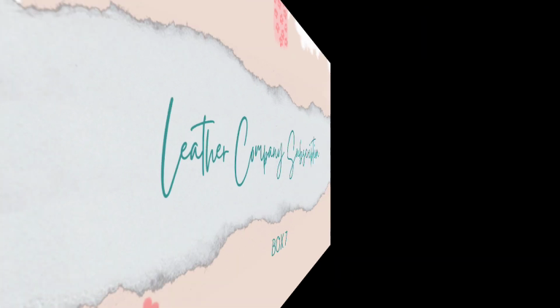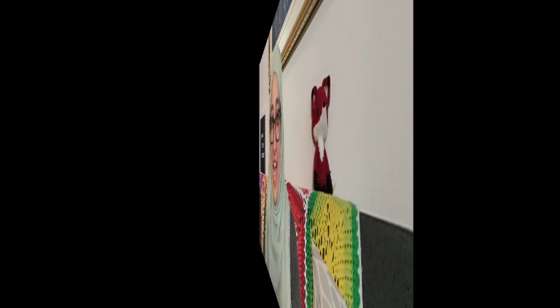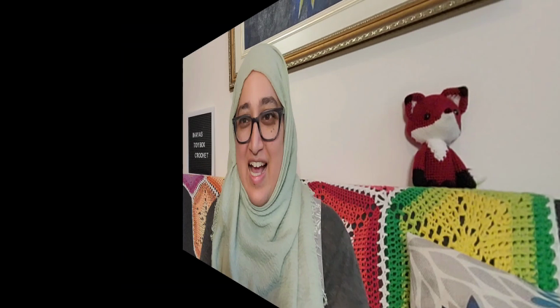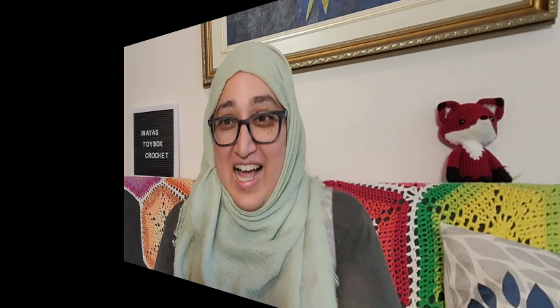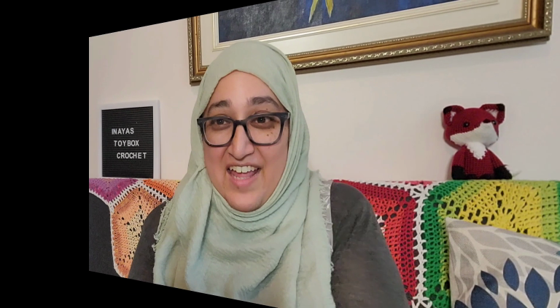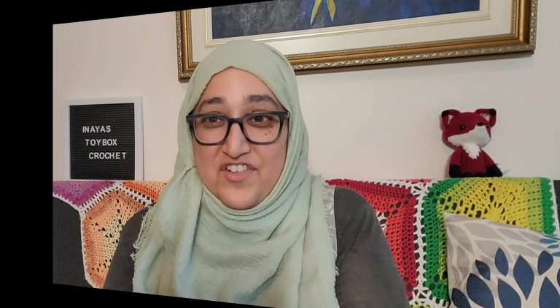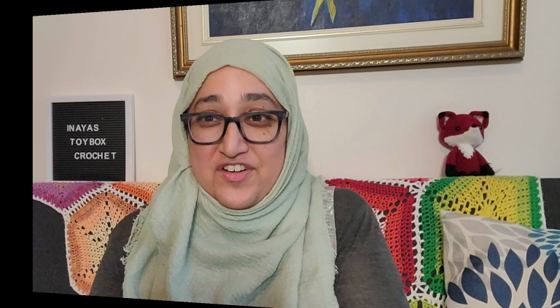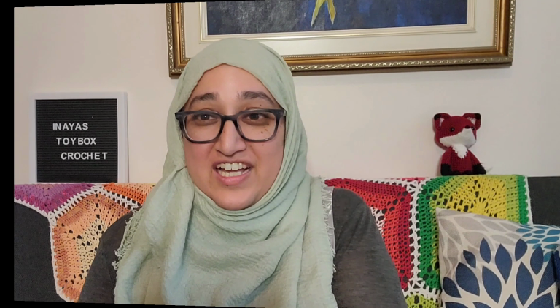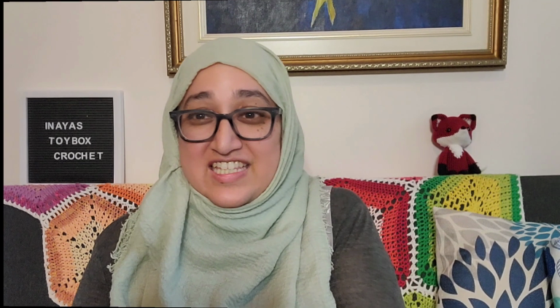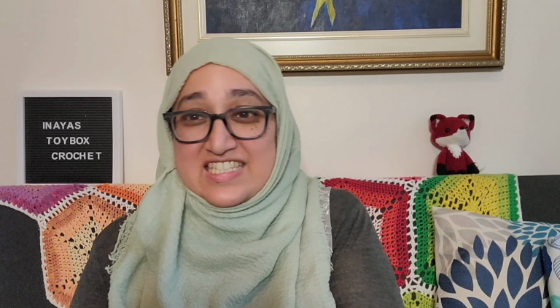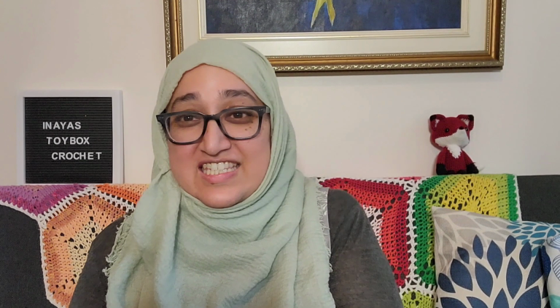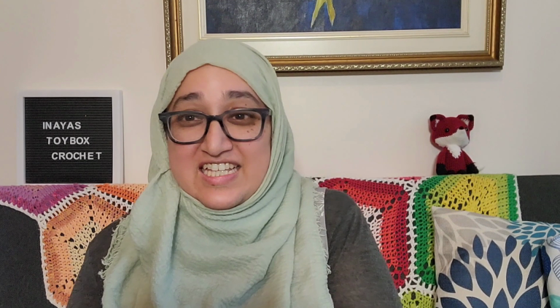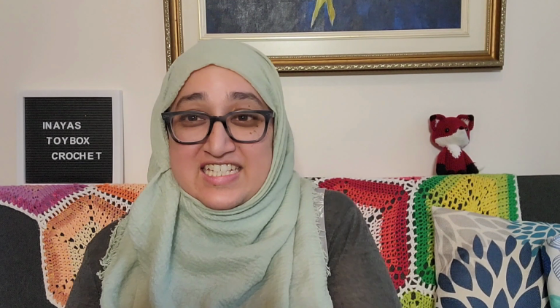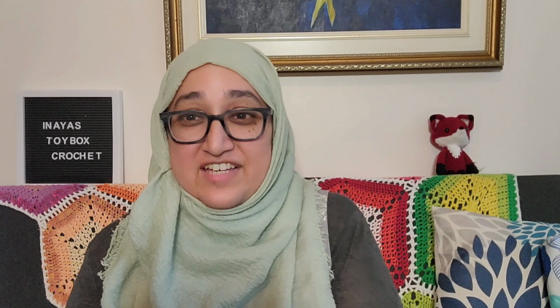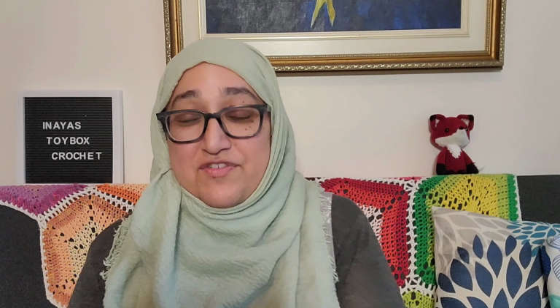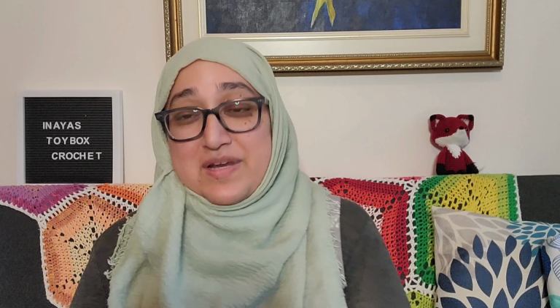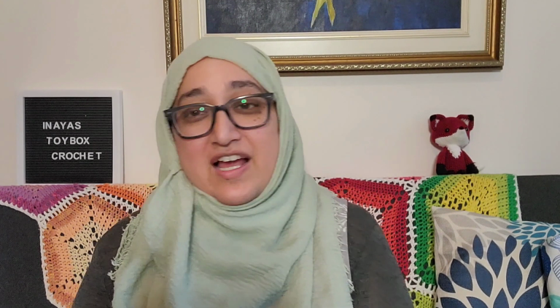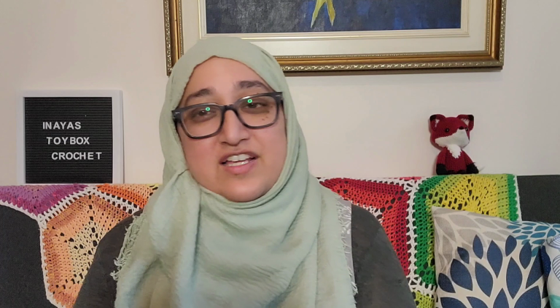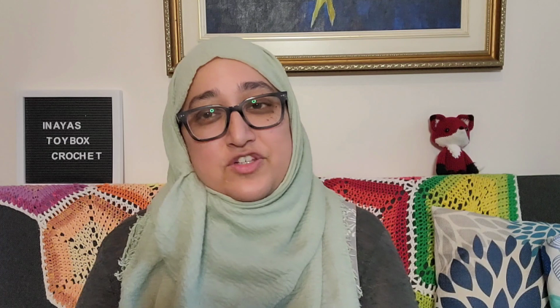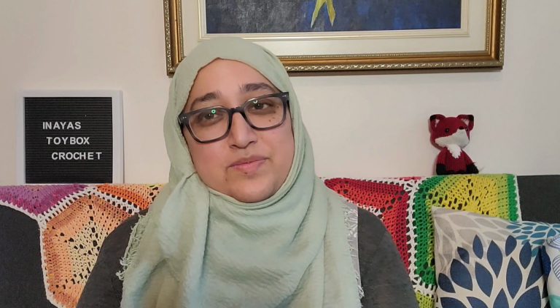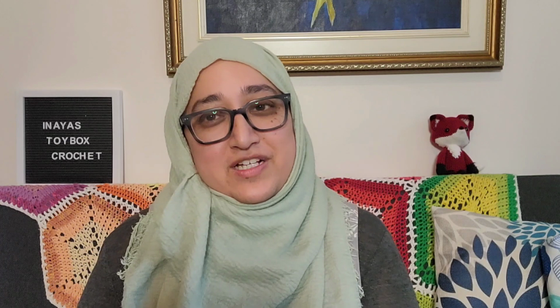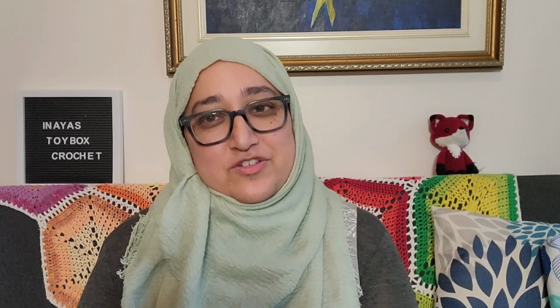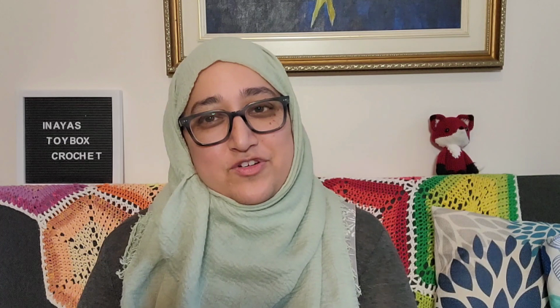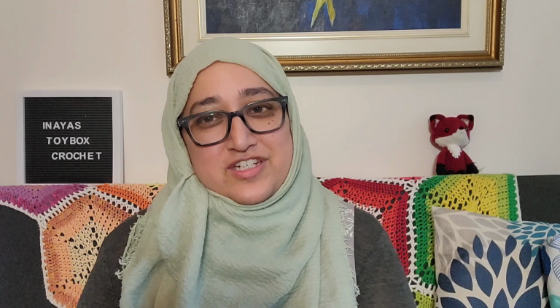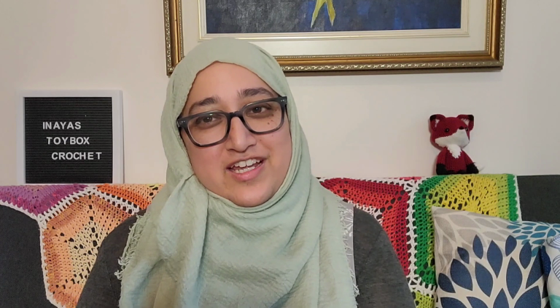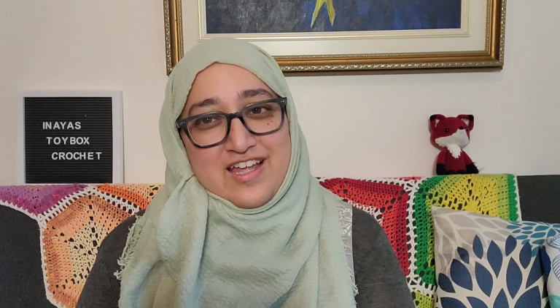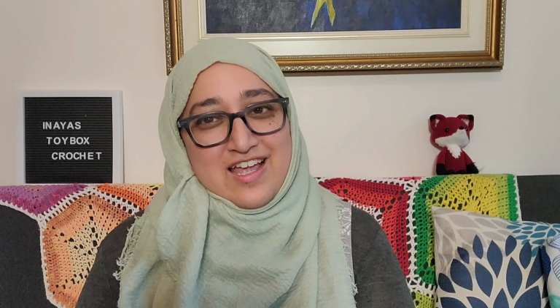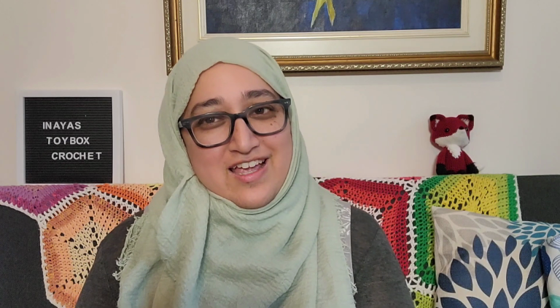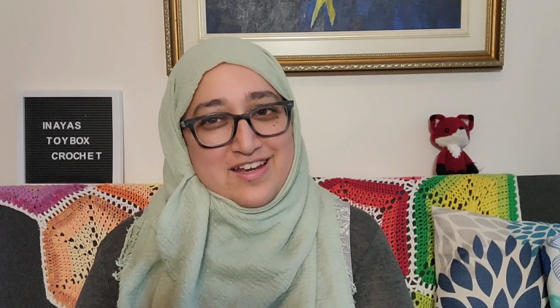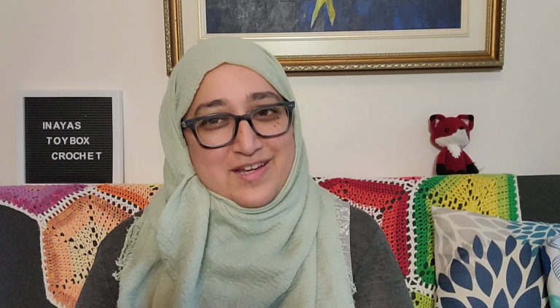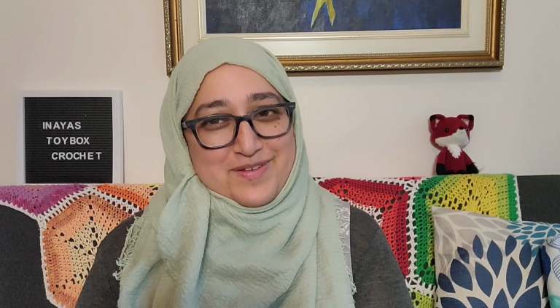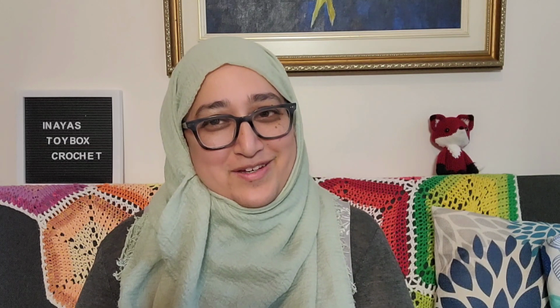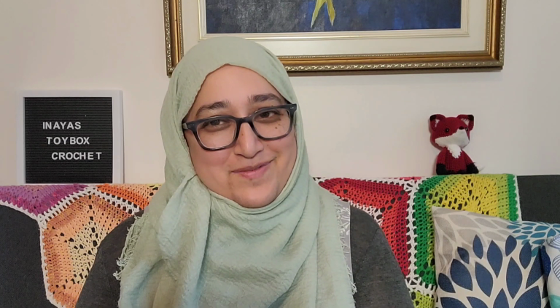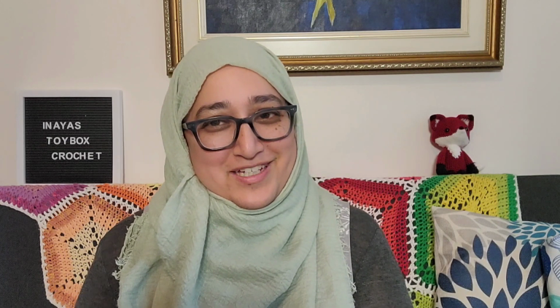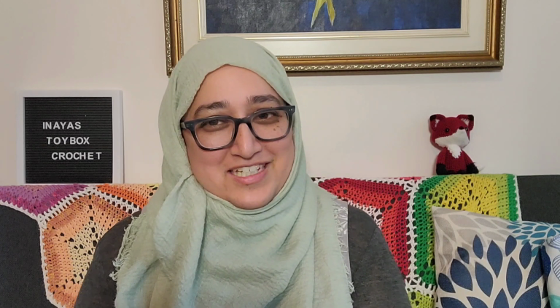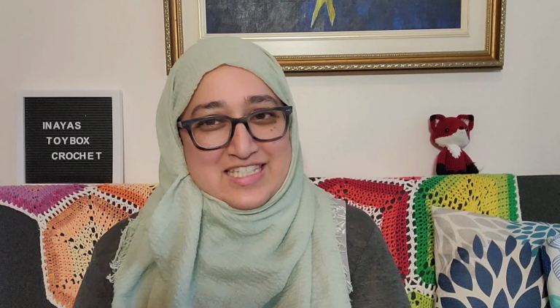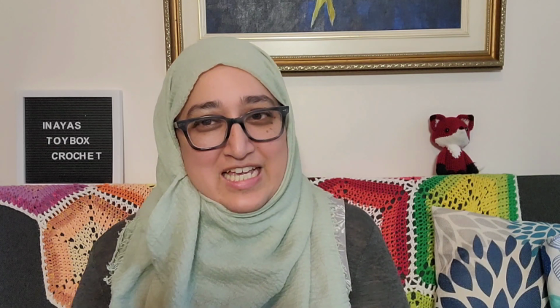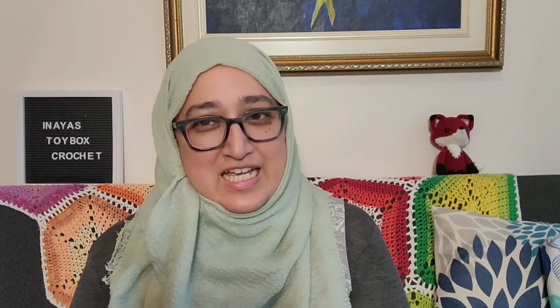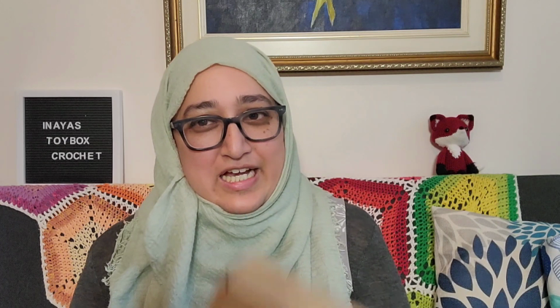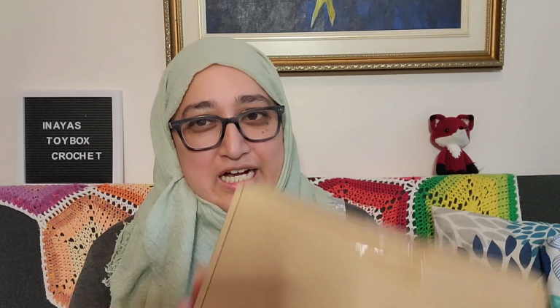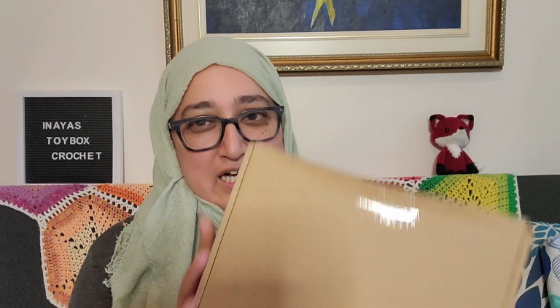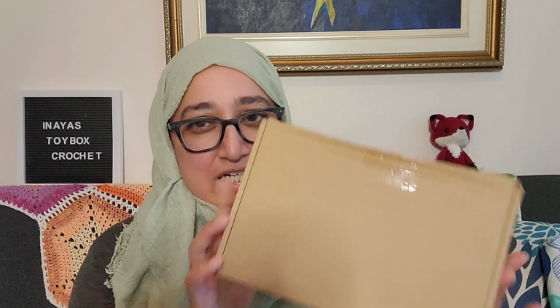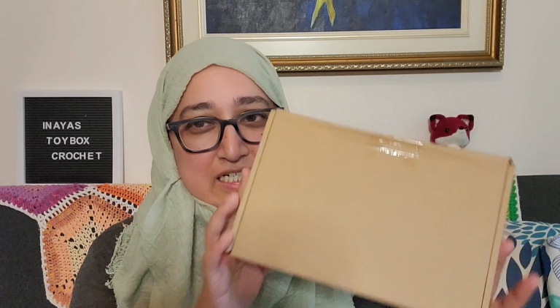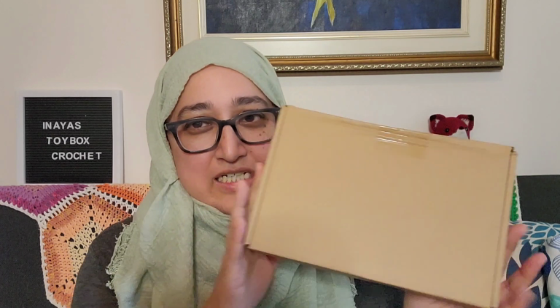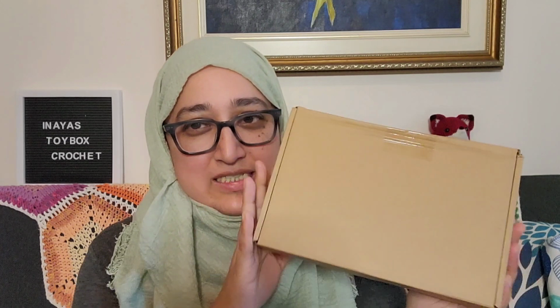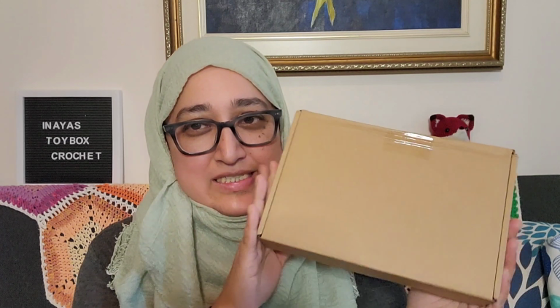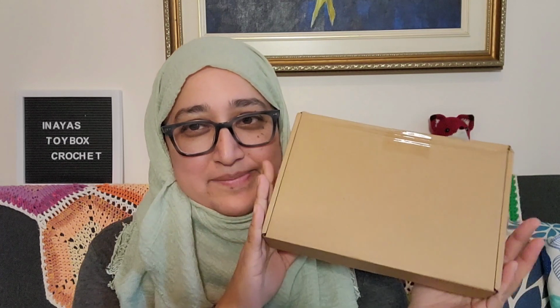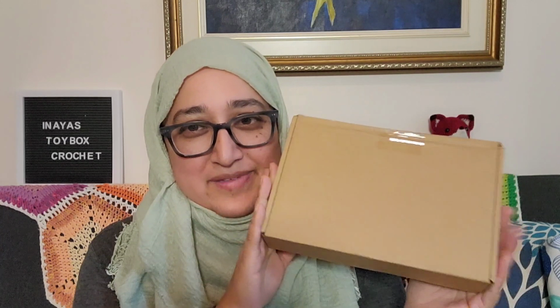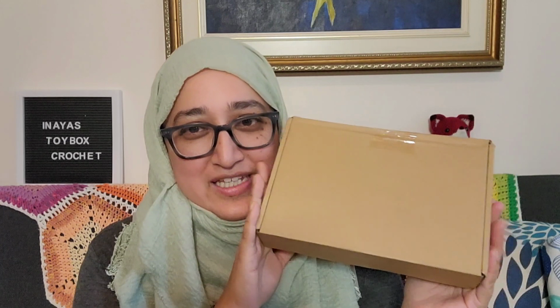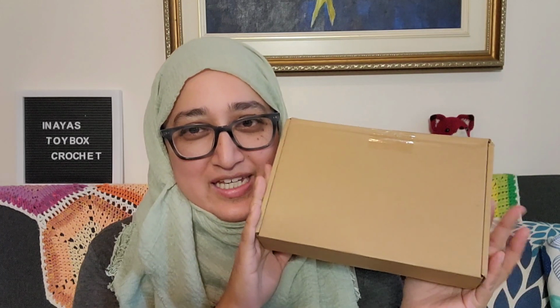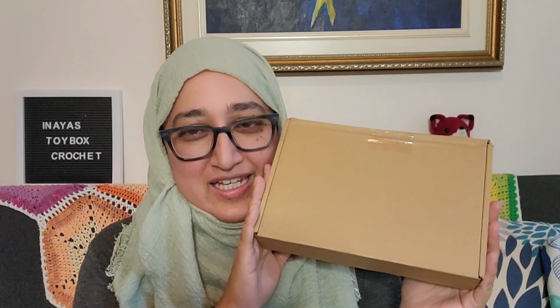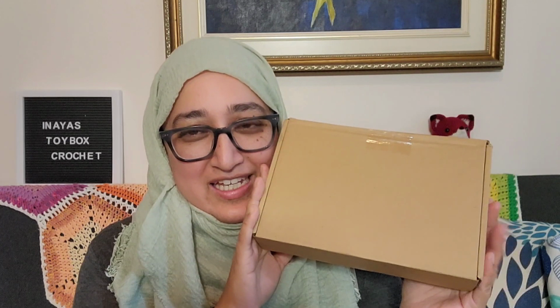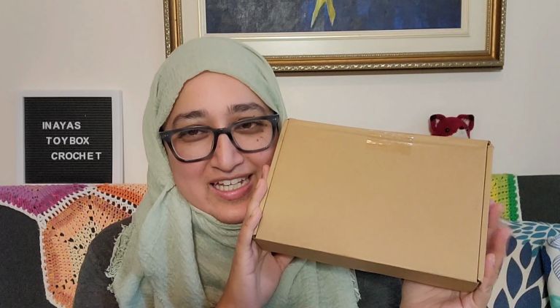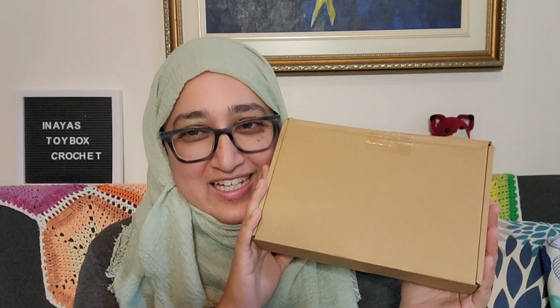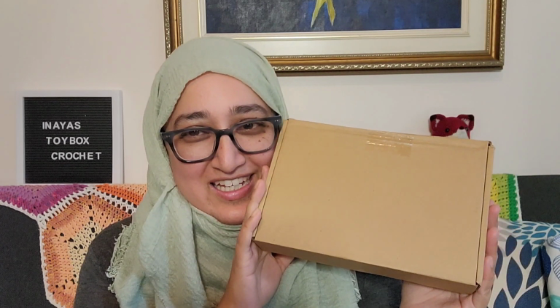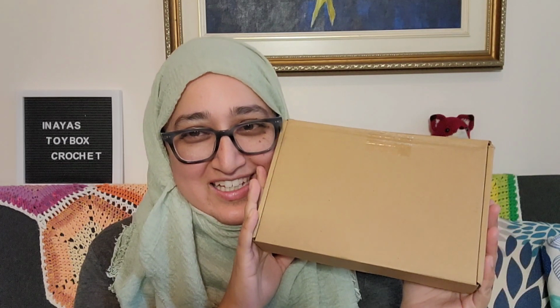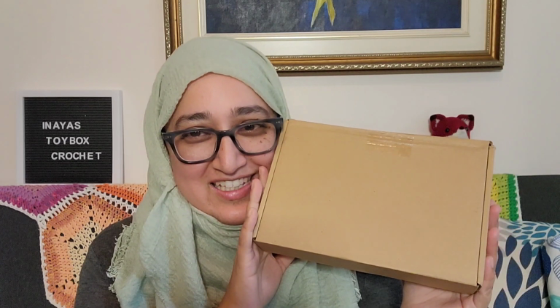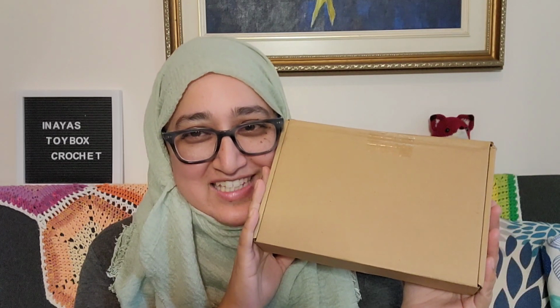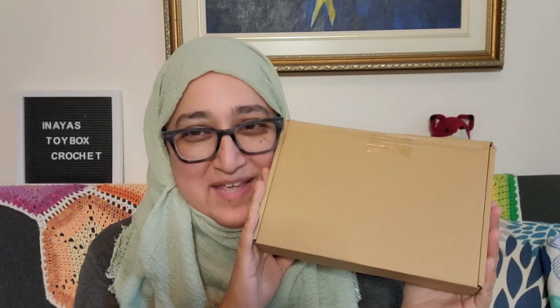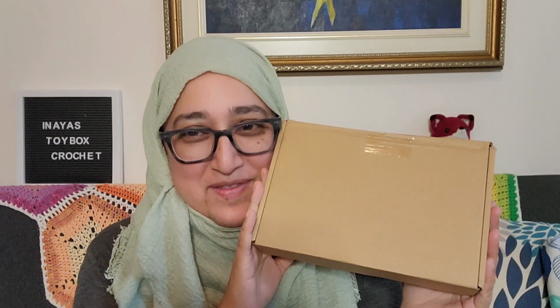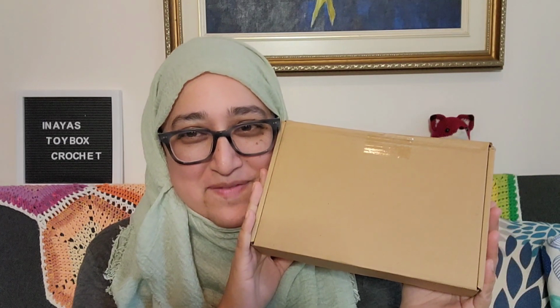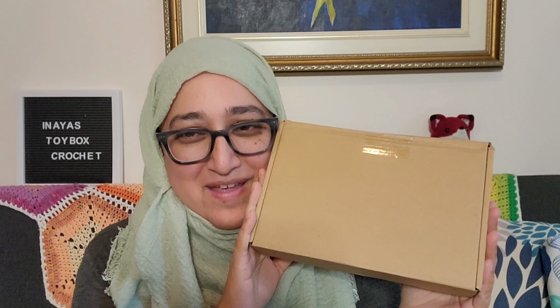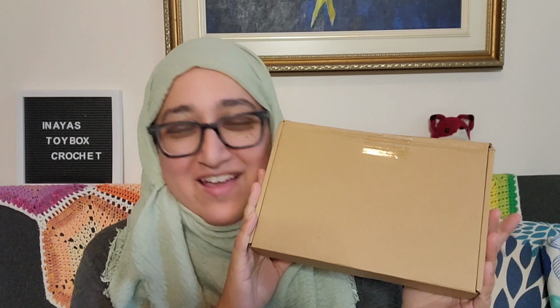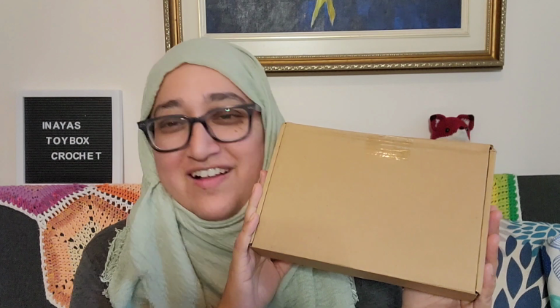Hi everyone! This is Elisa from Inaya's Toy Box Crochet, and I'm here because I got something — this came in the mail.